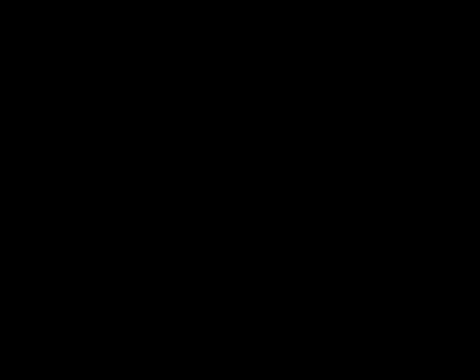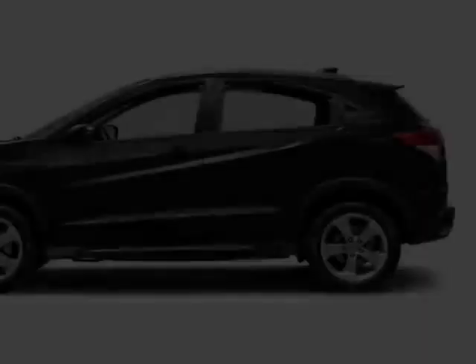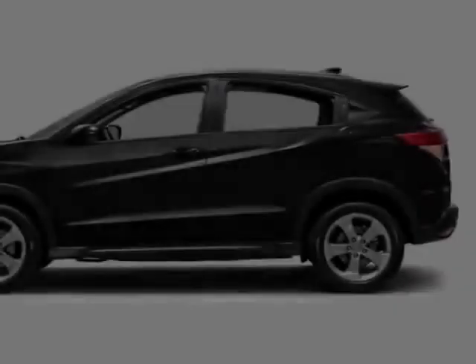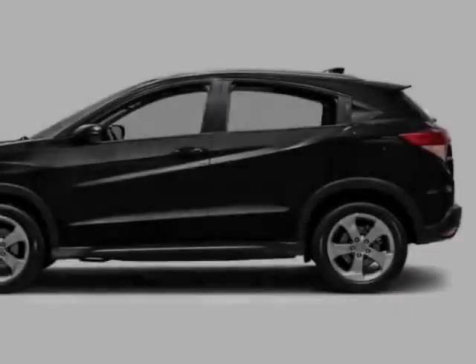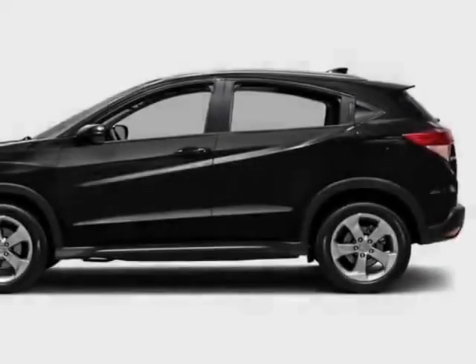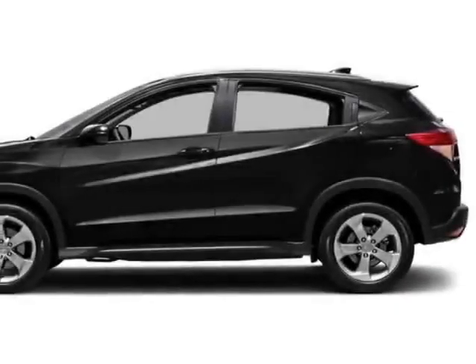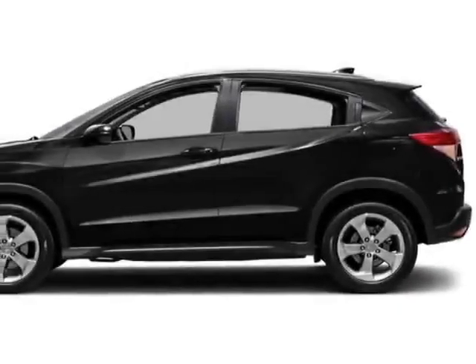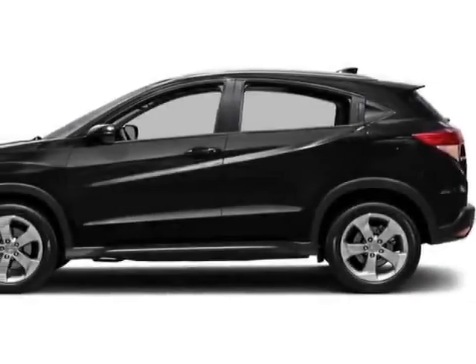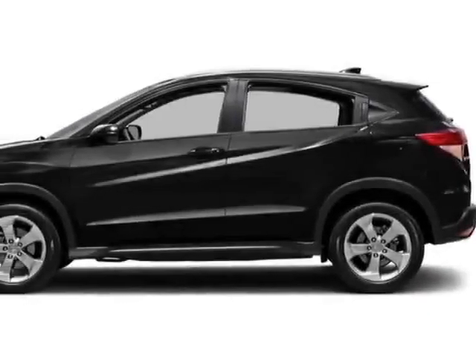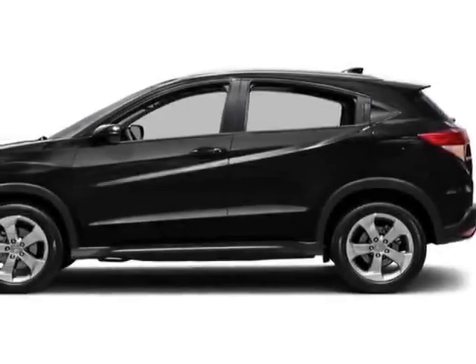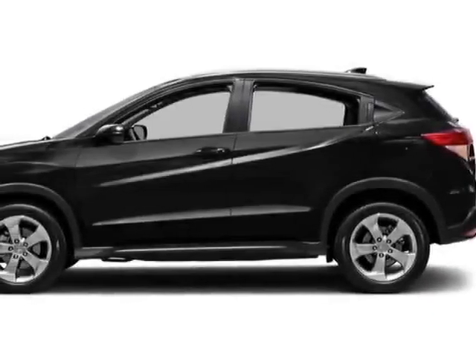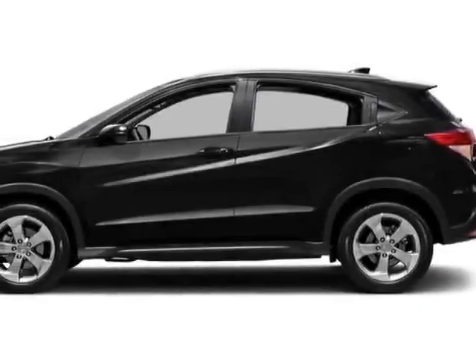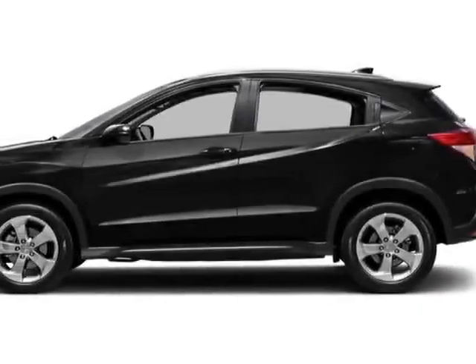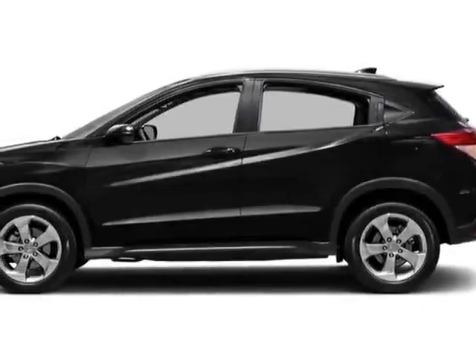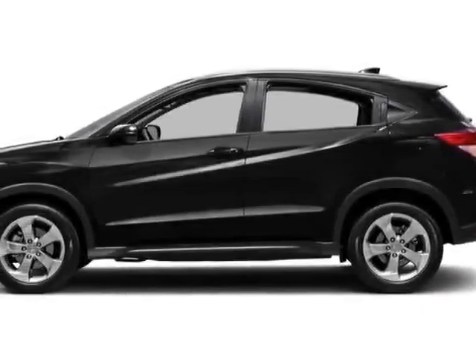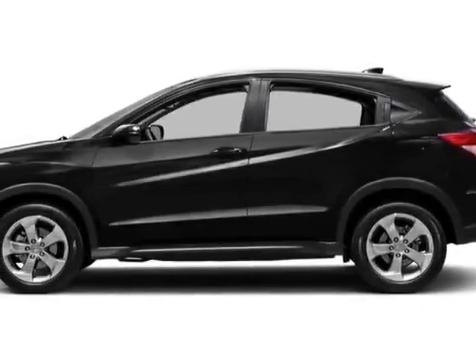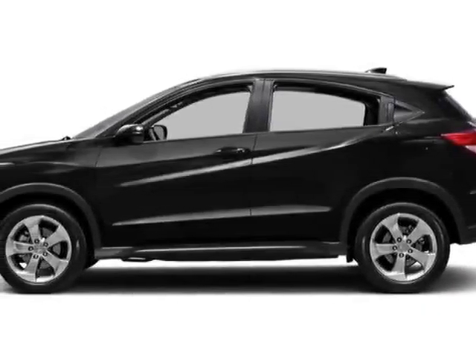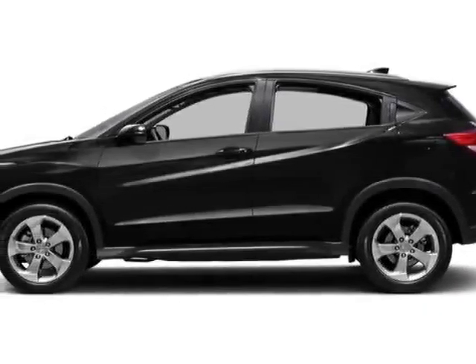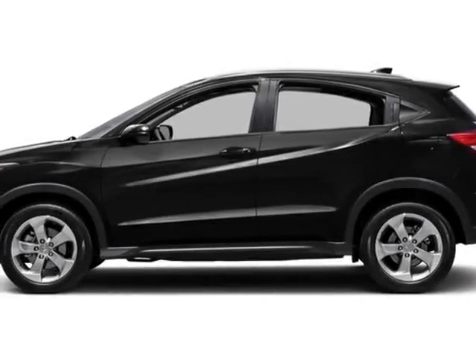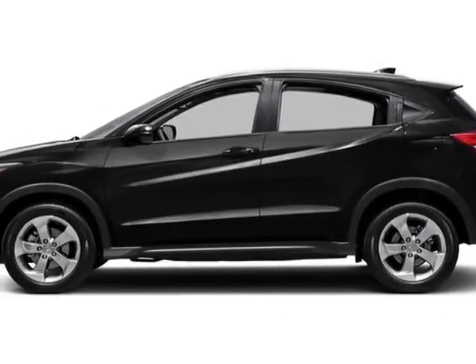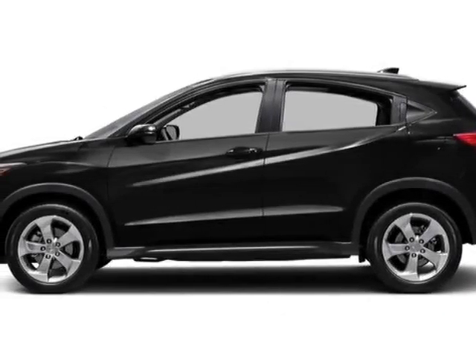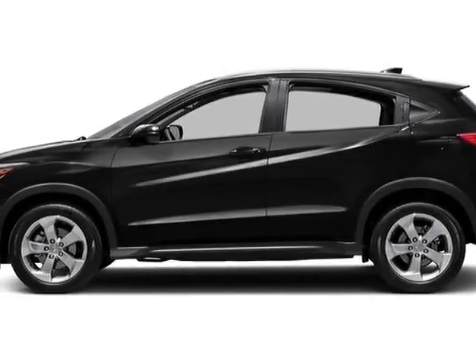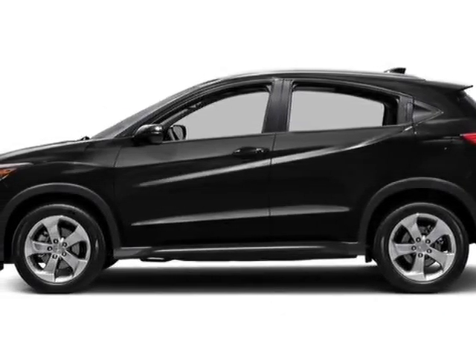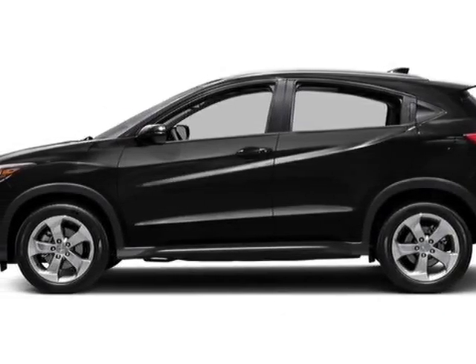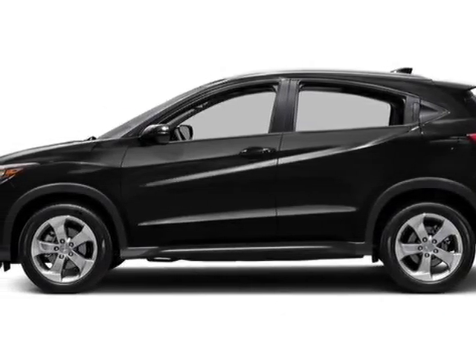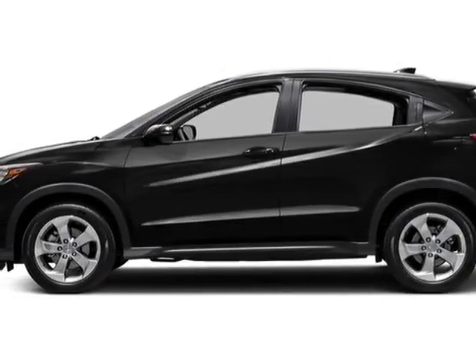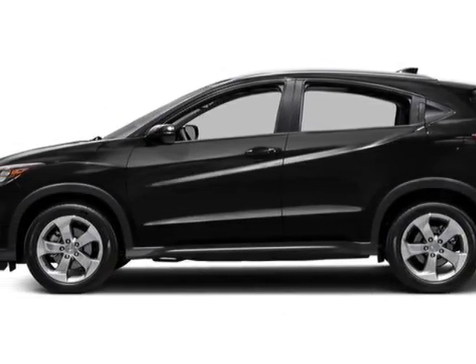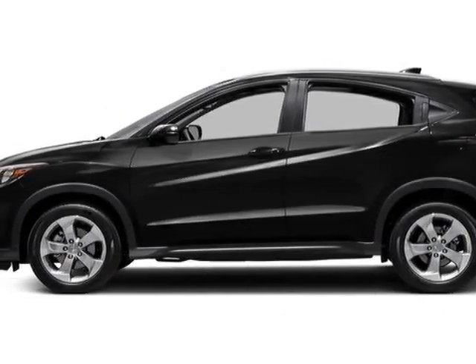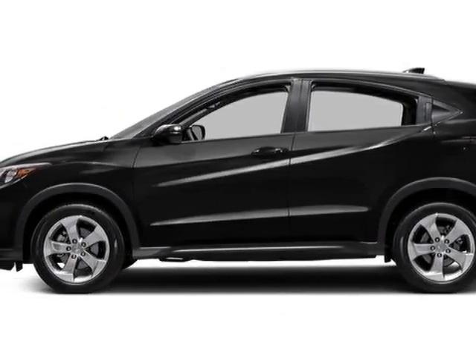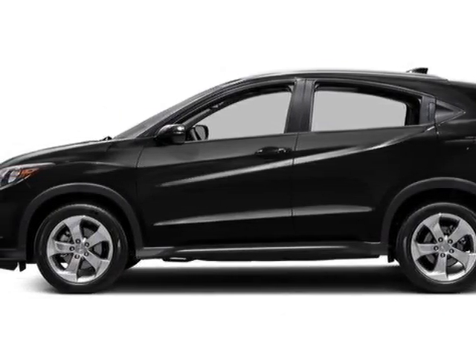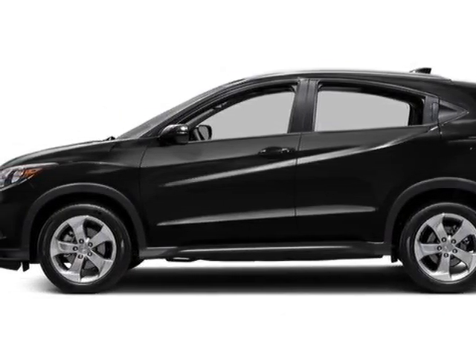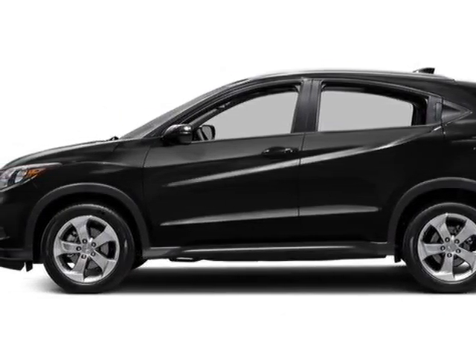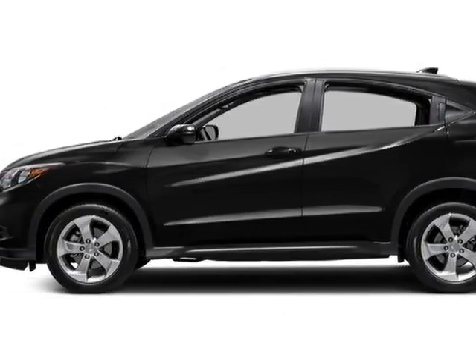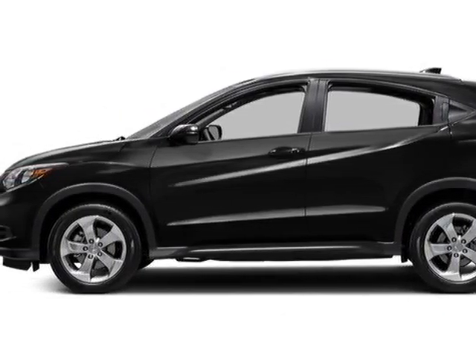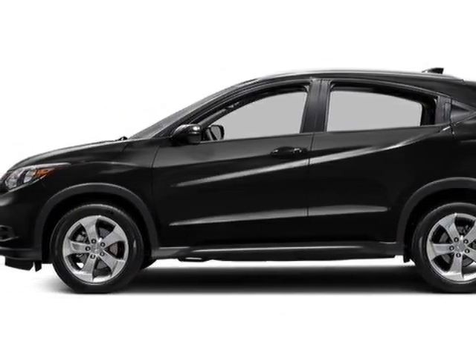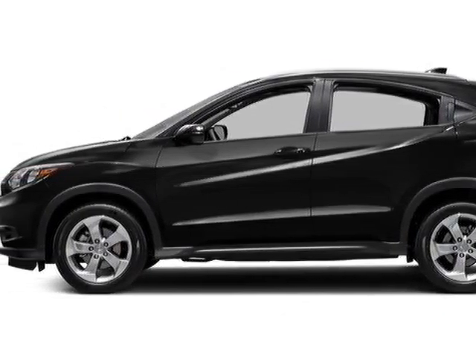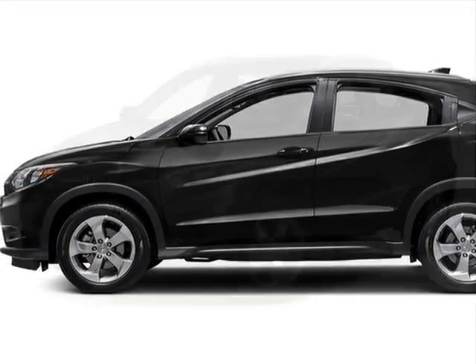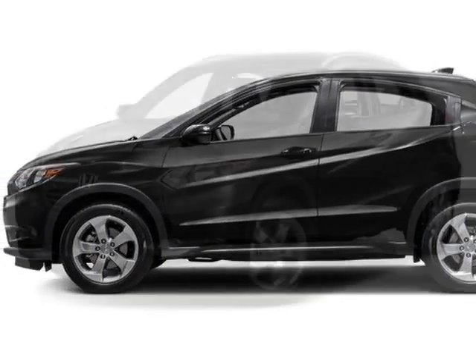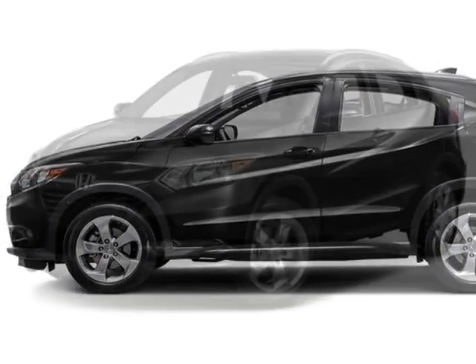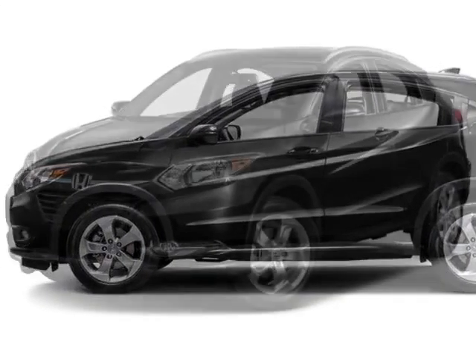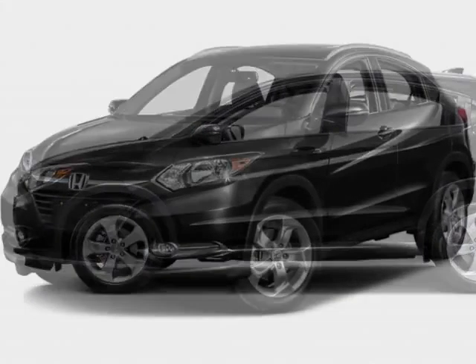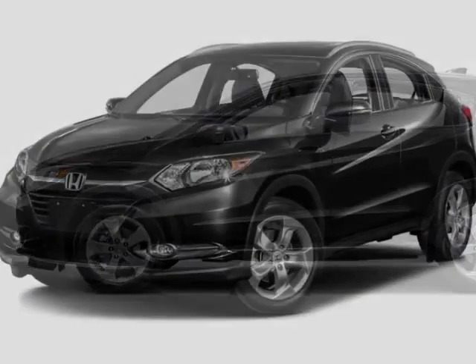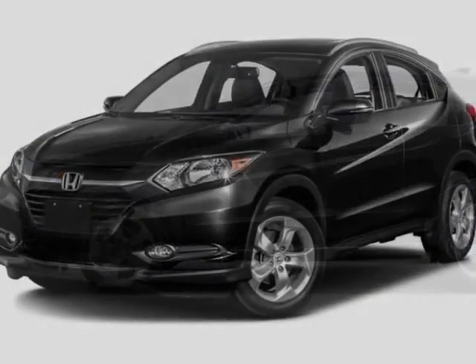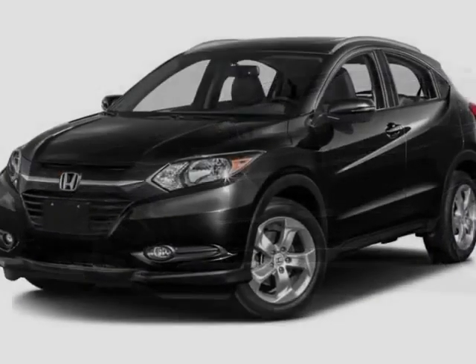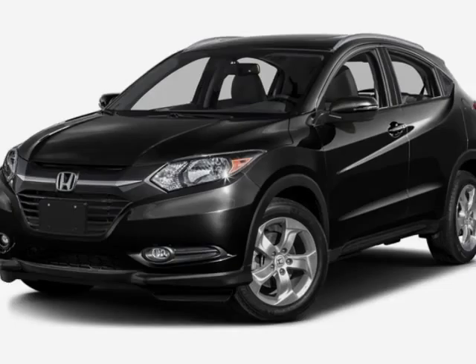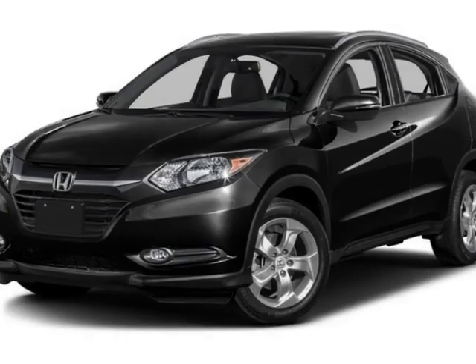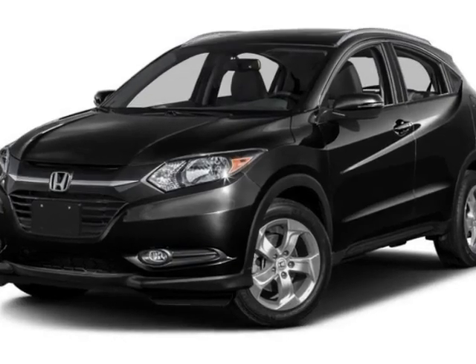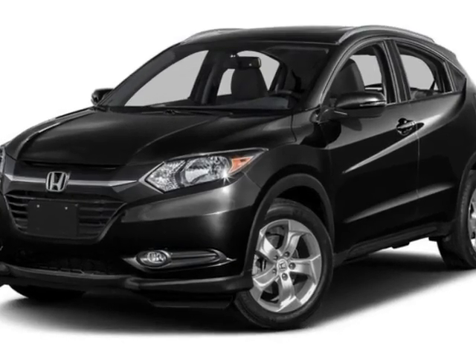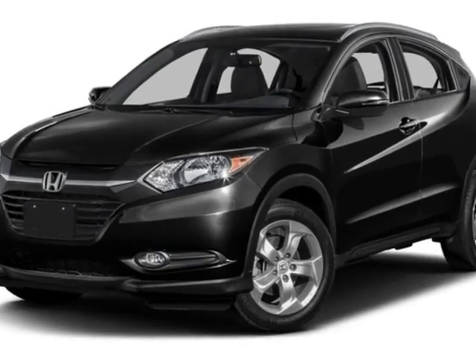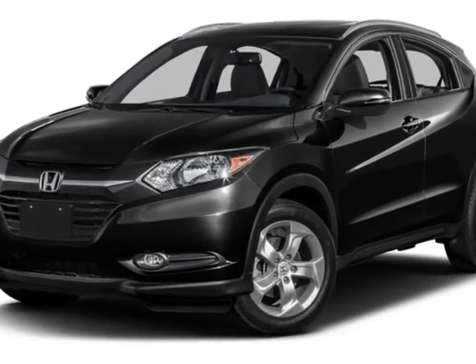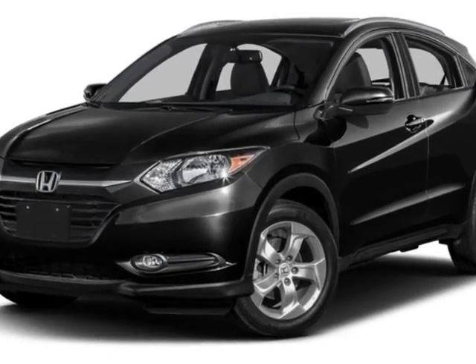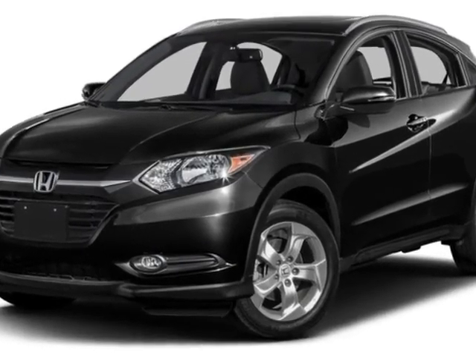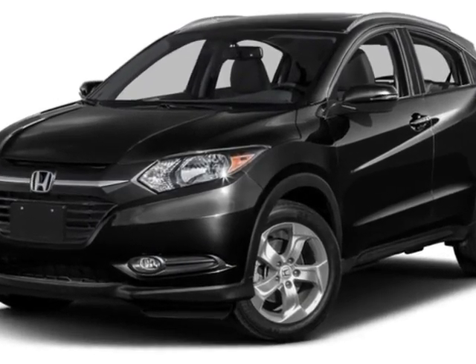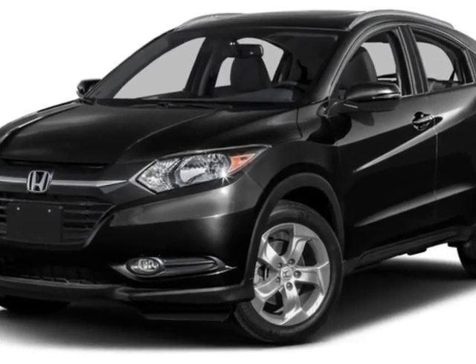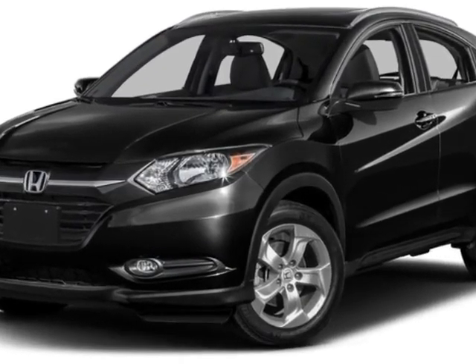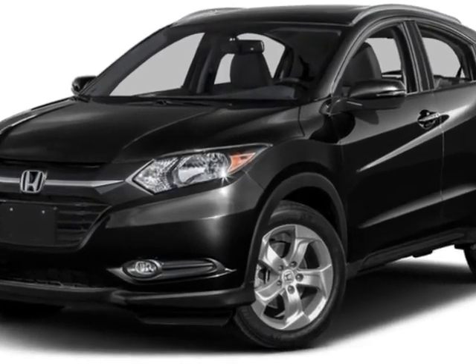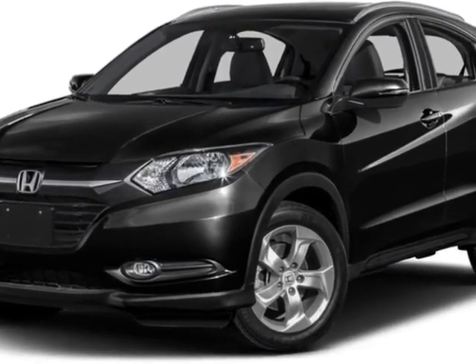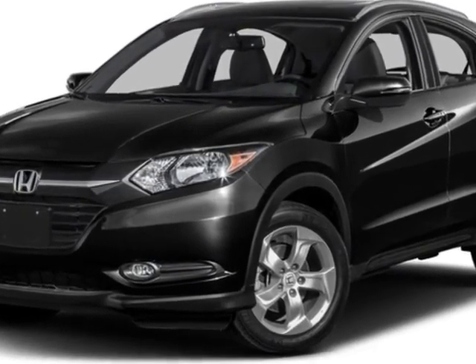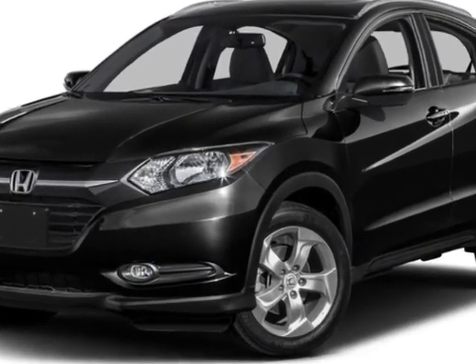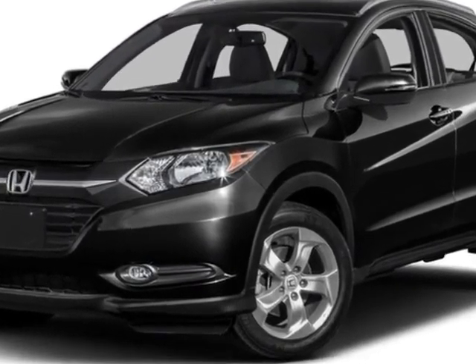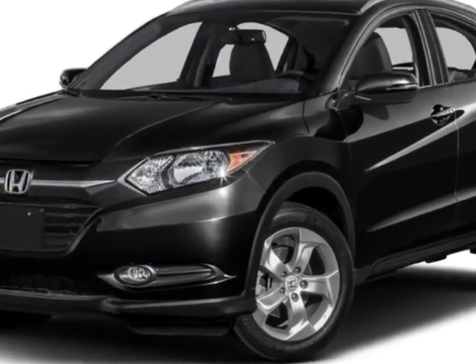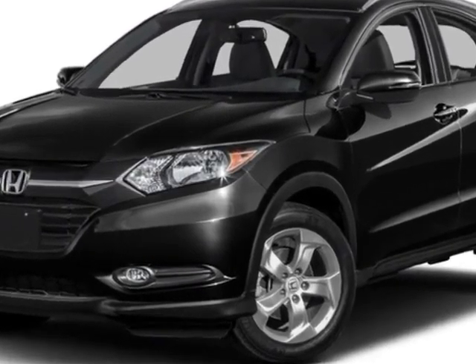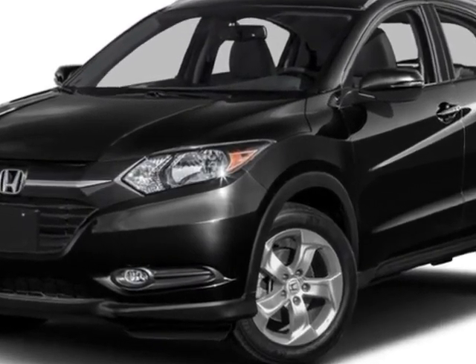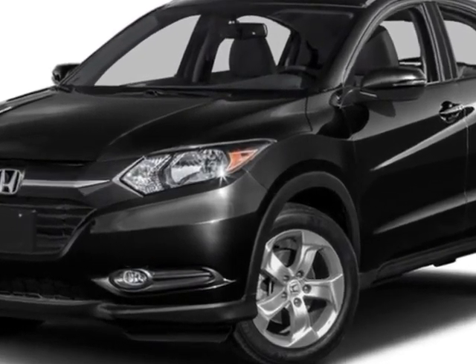Look at this new 2016 Honda HR-V. For your protection, this vehicle has a full factory warranty.